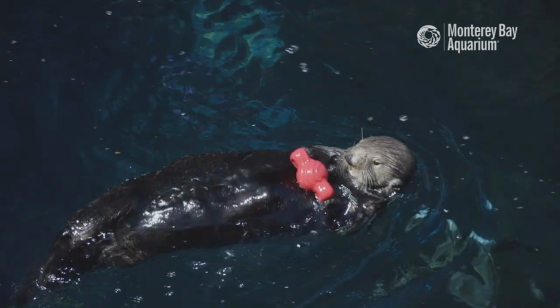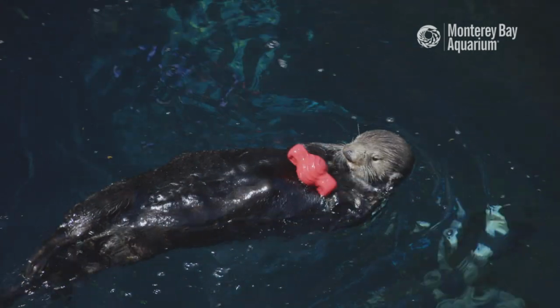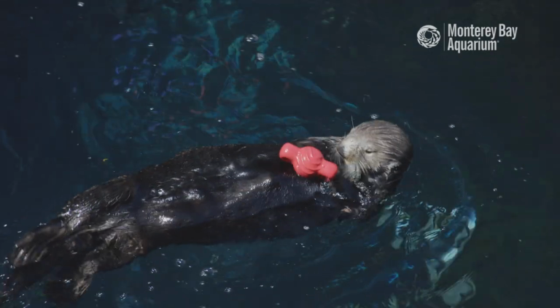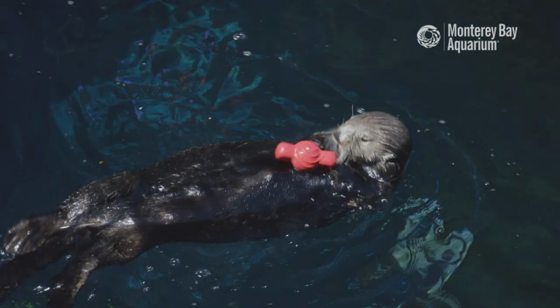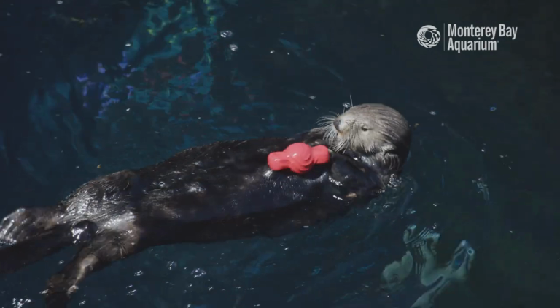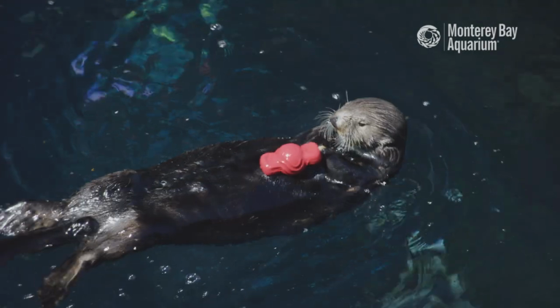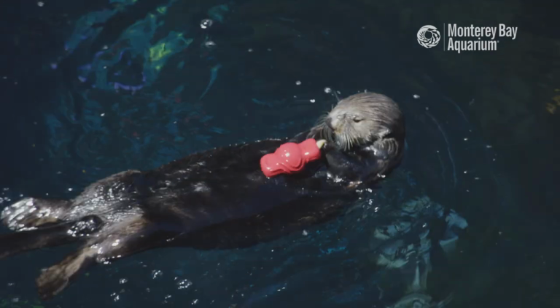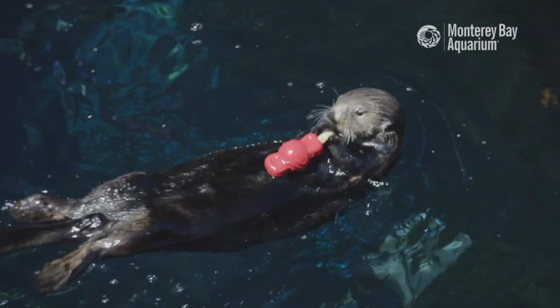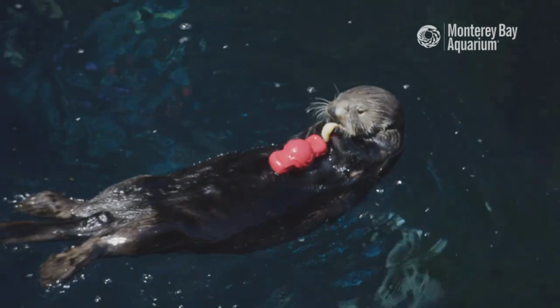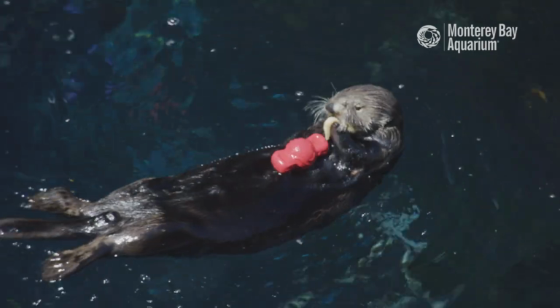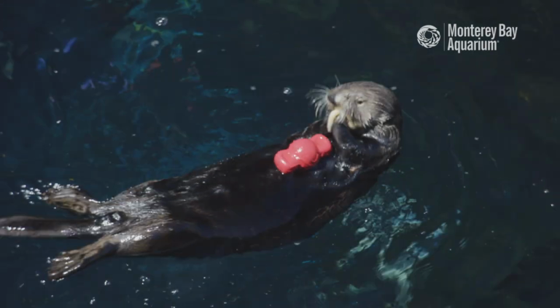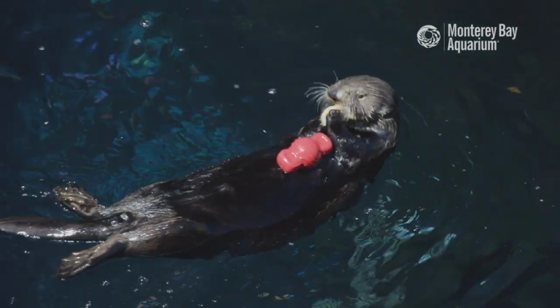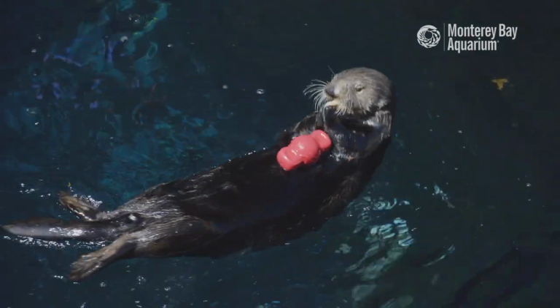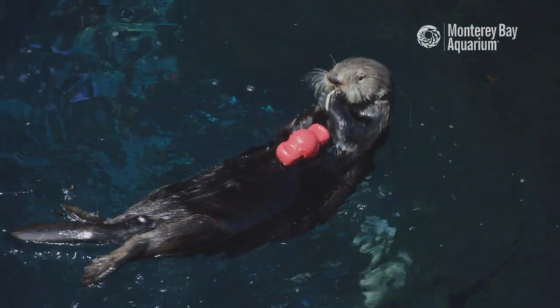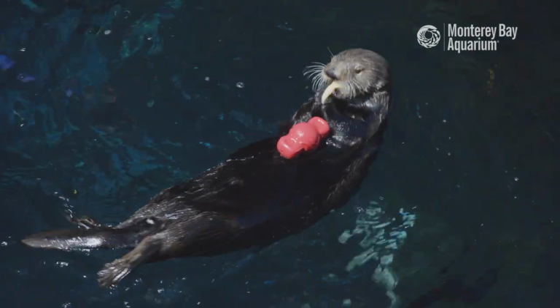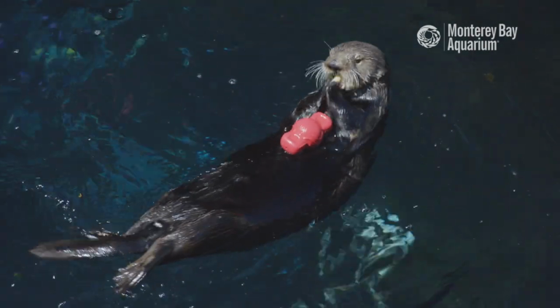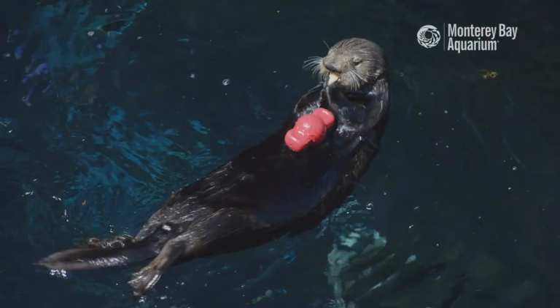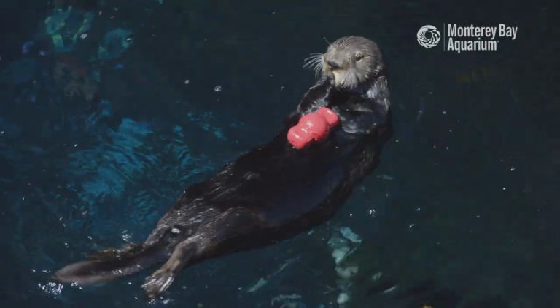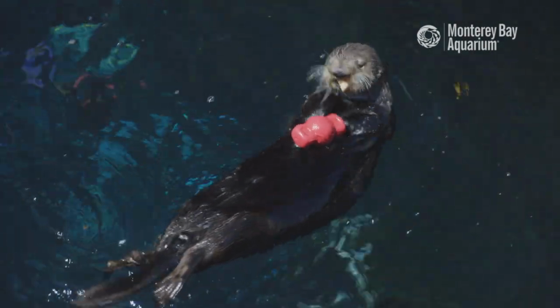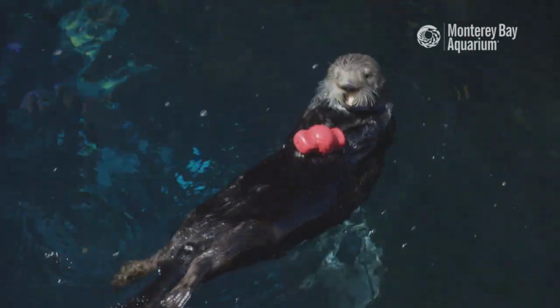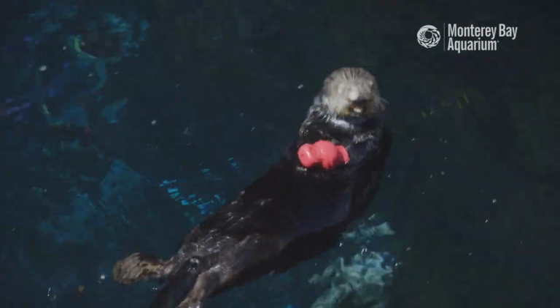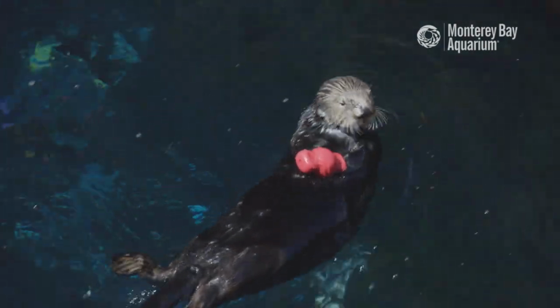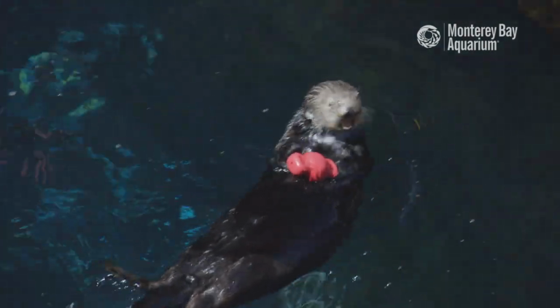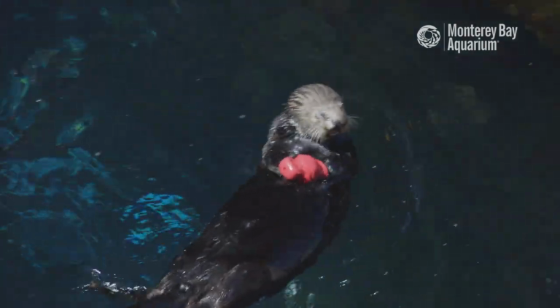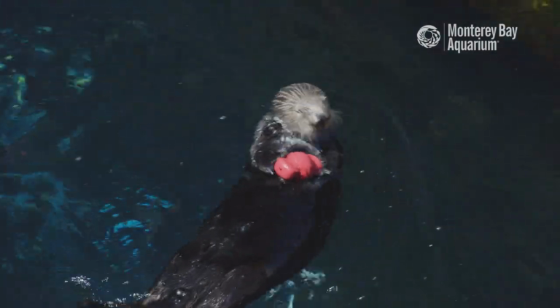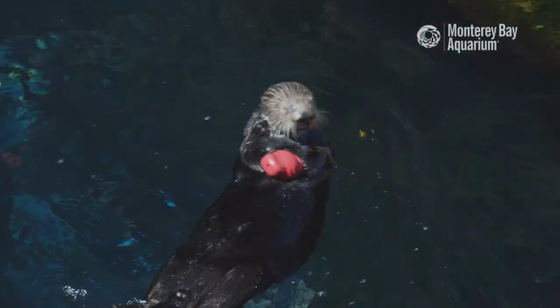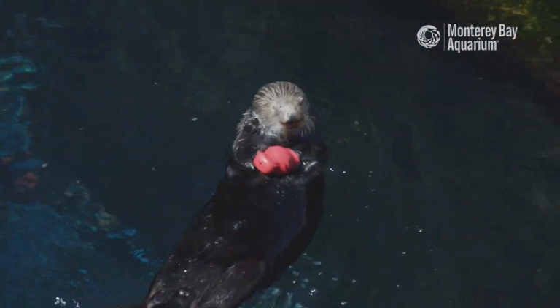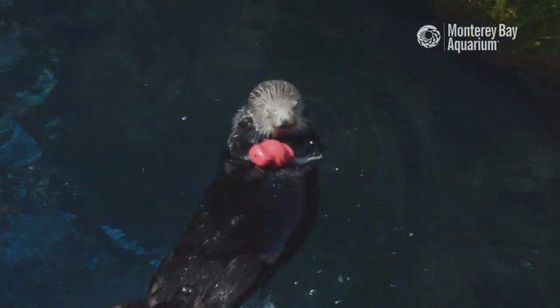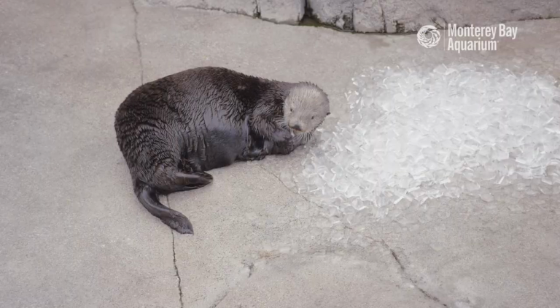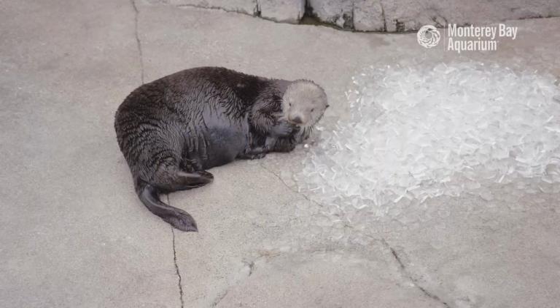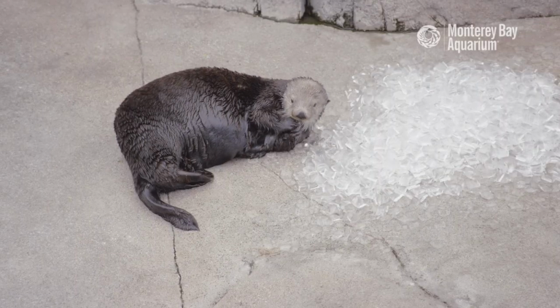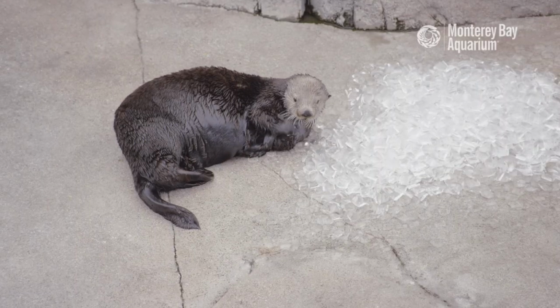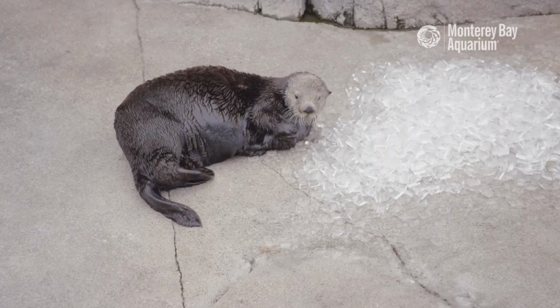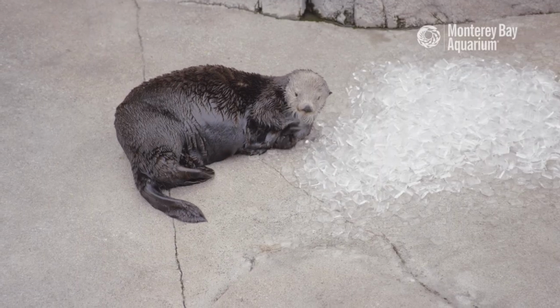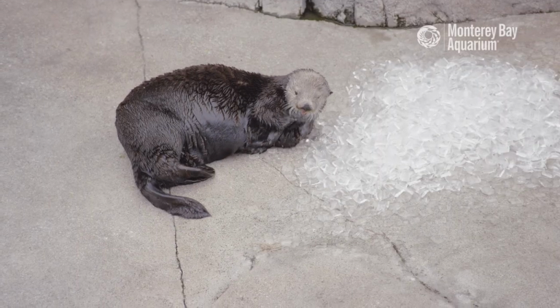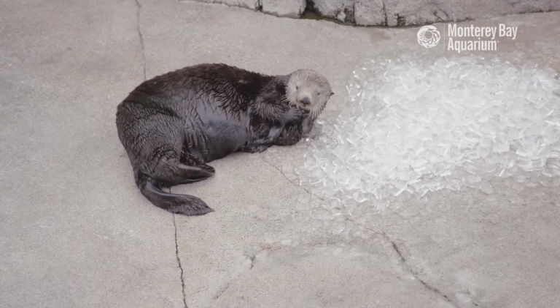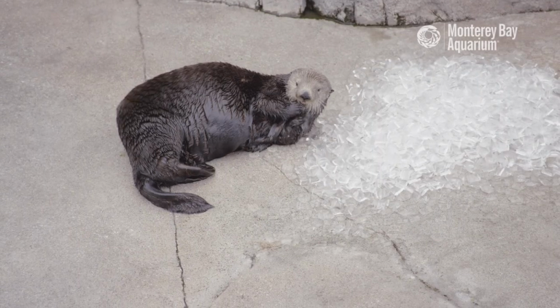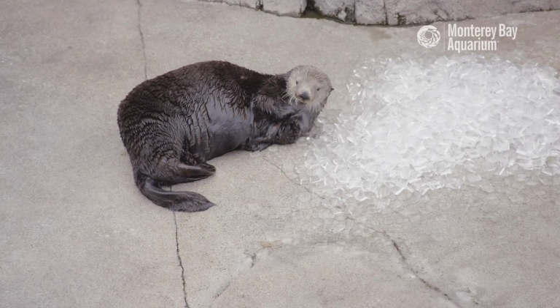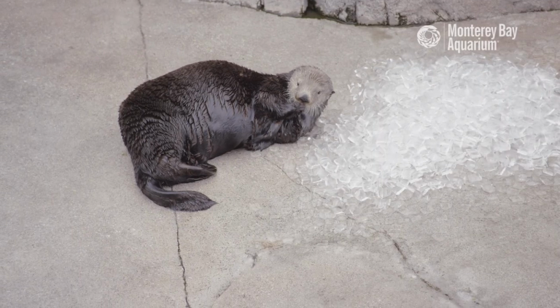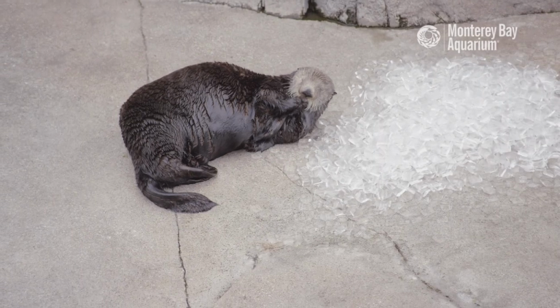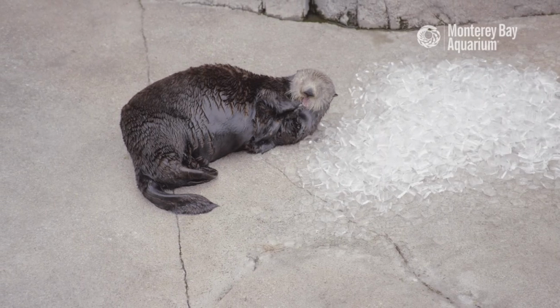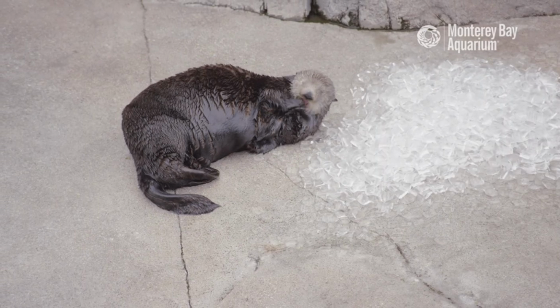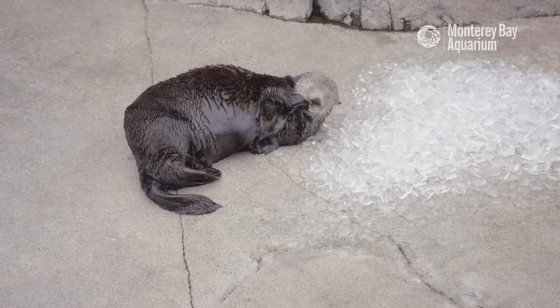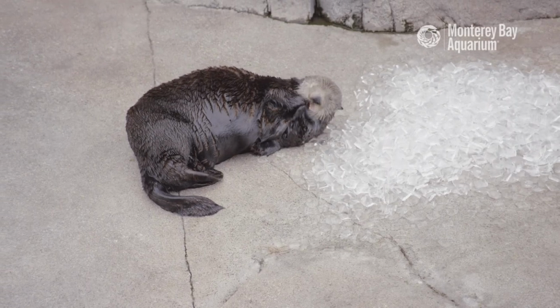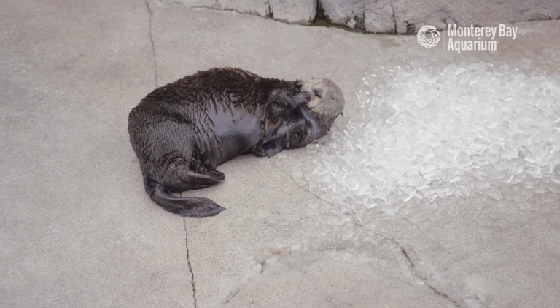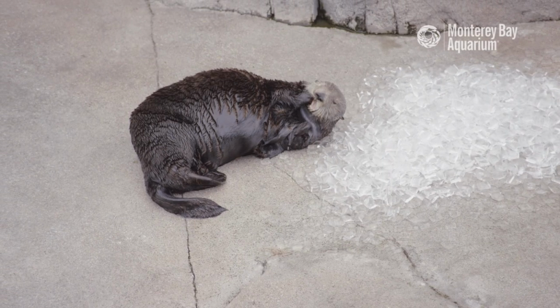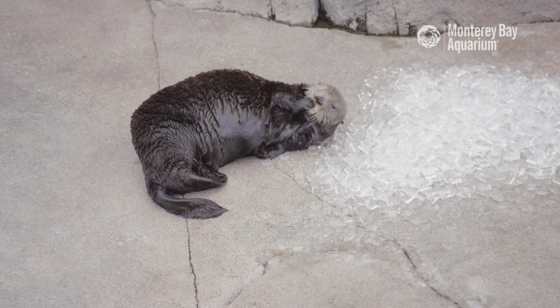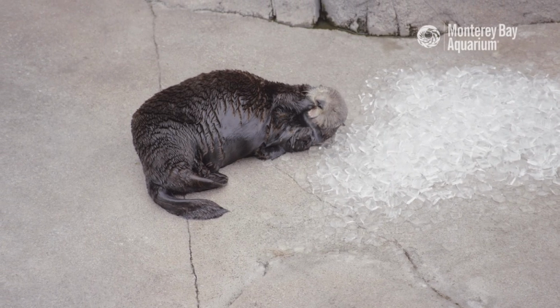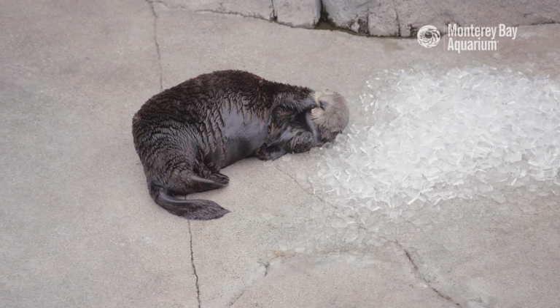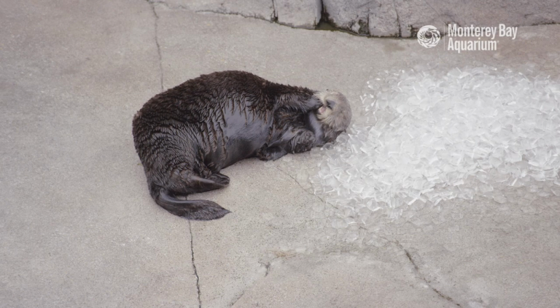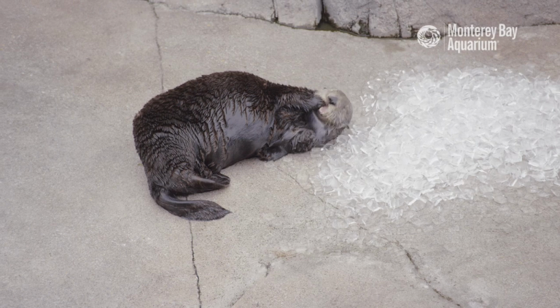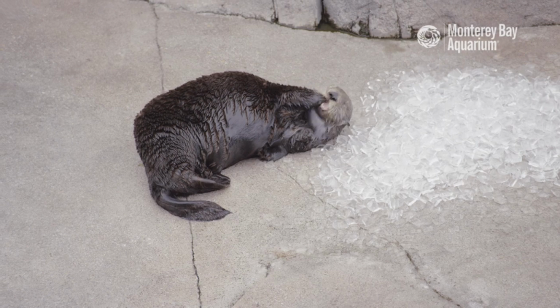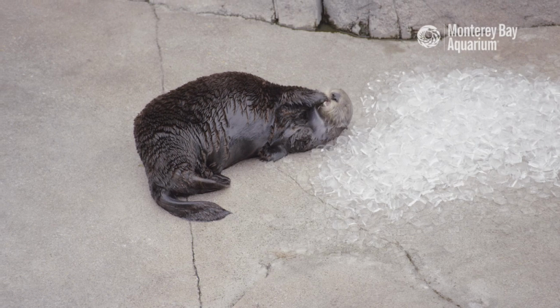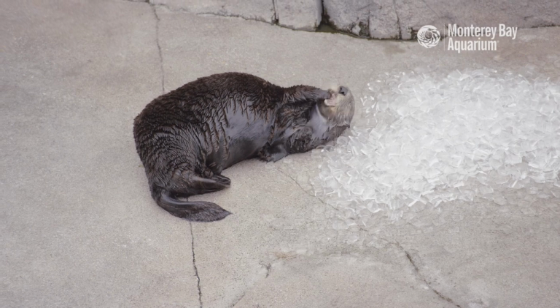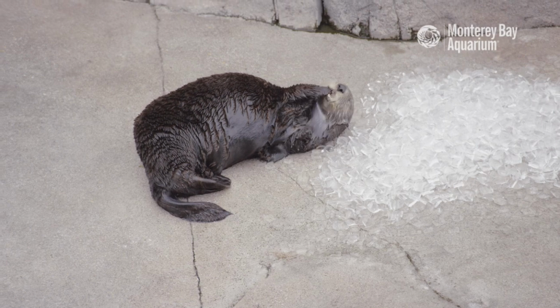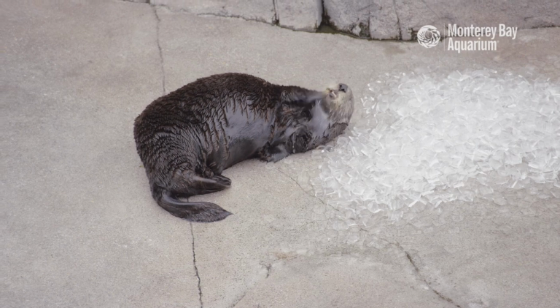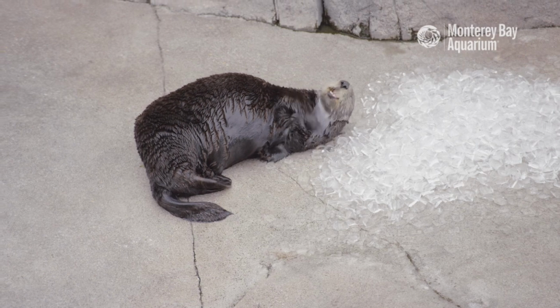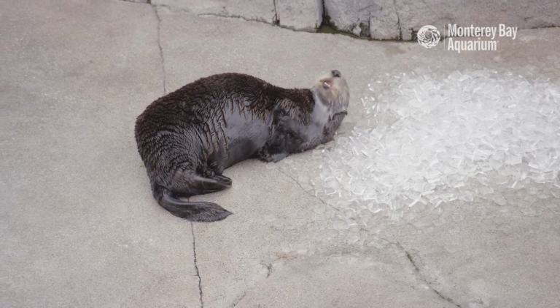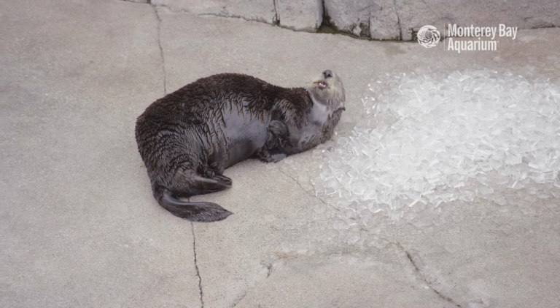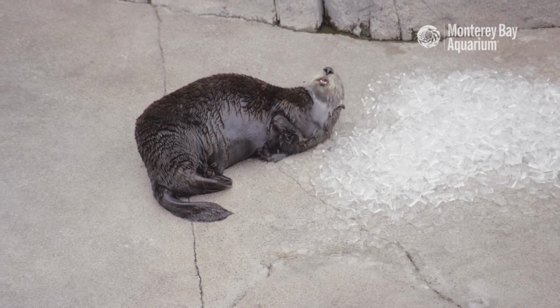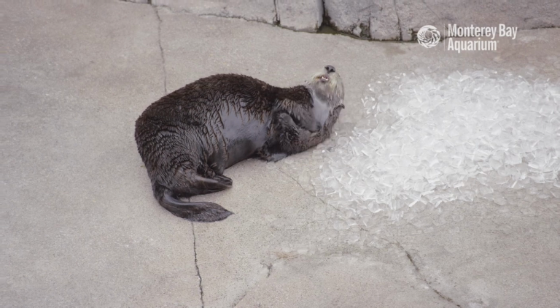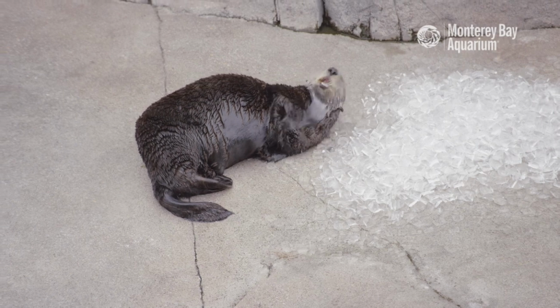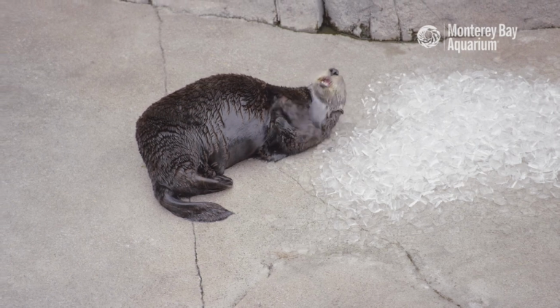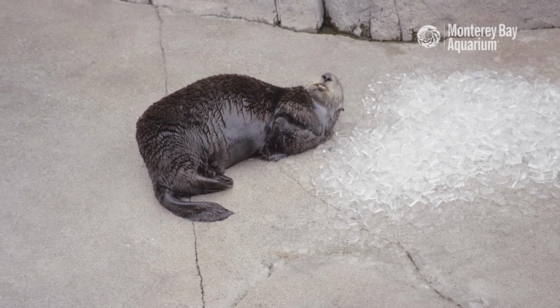She has favorite foods, favorite enrichments, like piles of ice to roll around in and munch on.